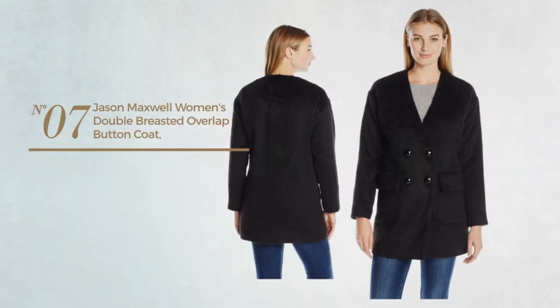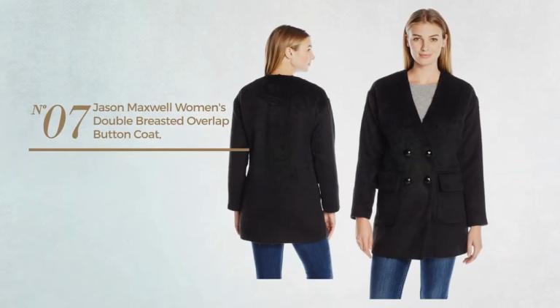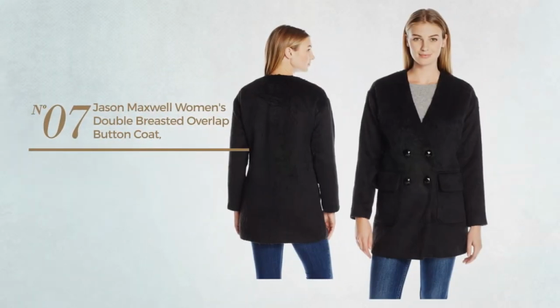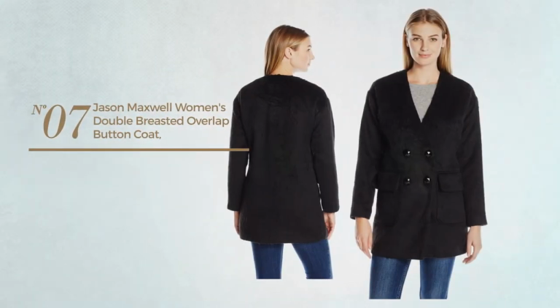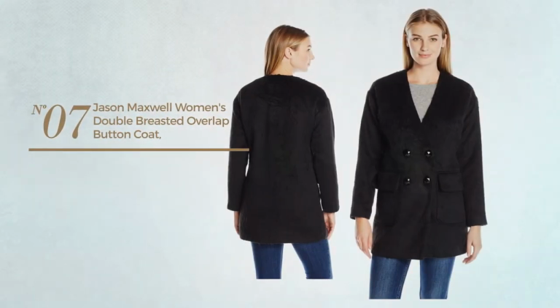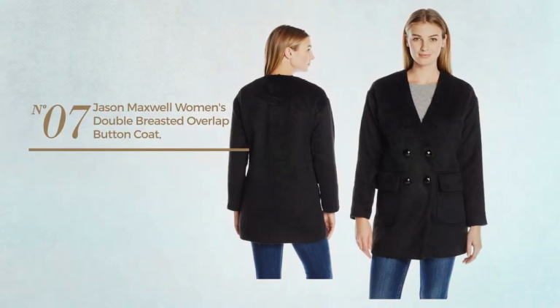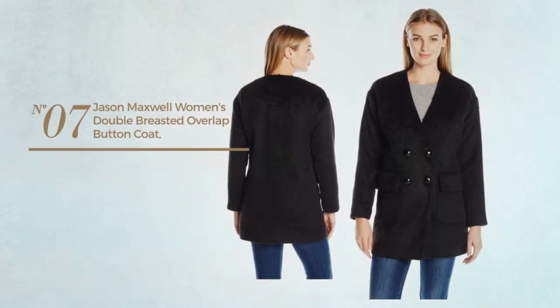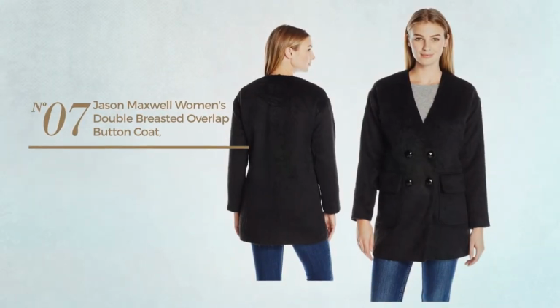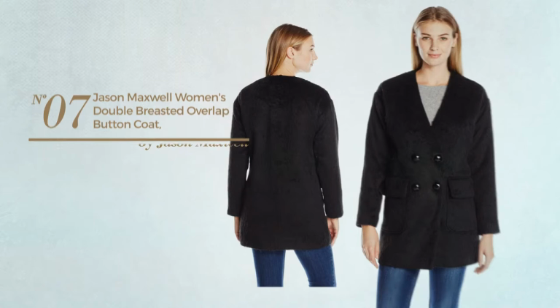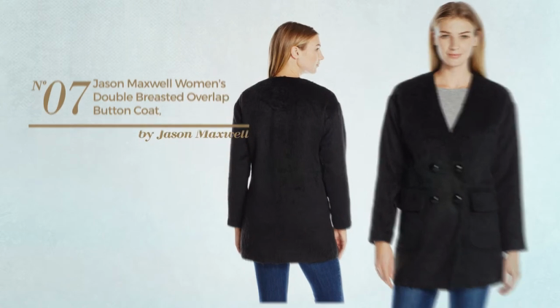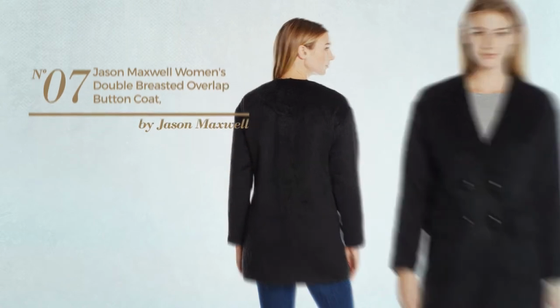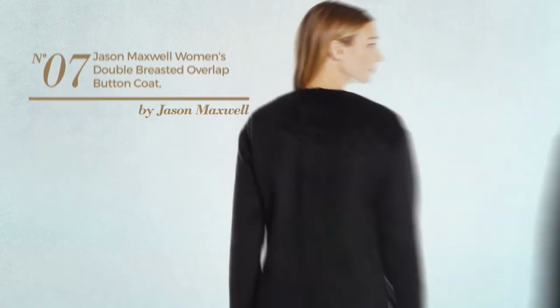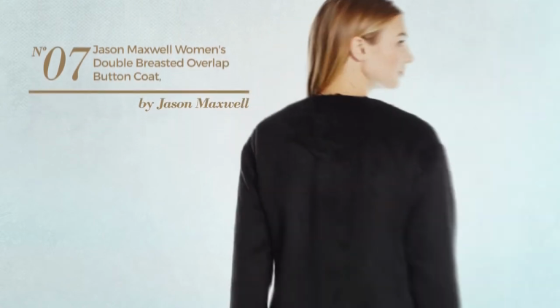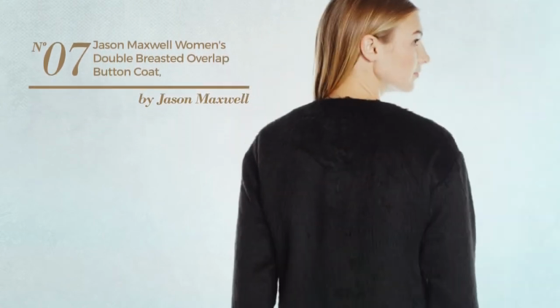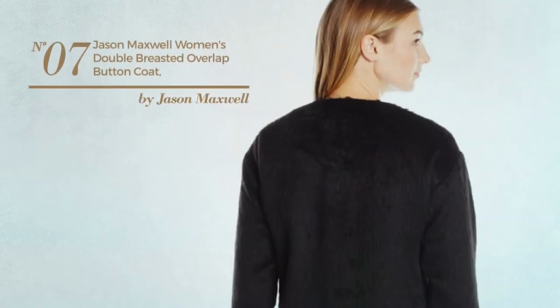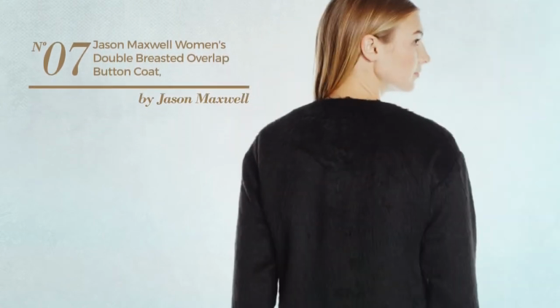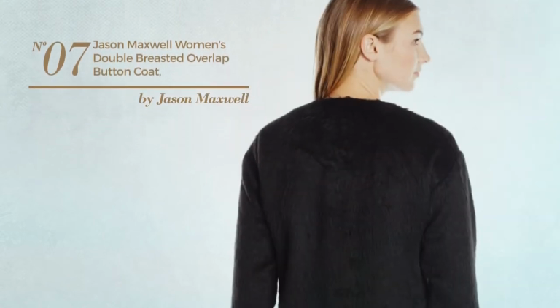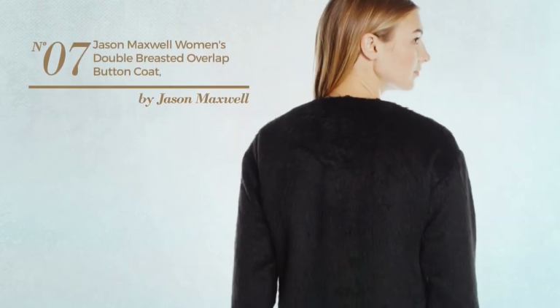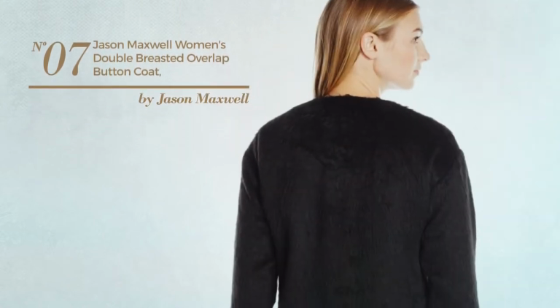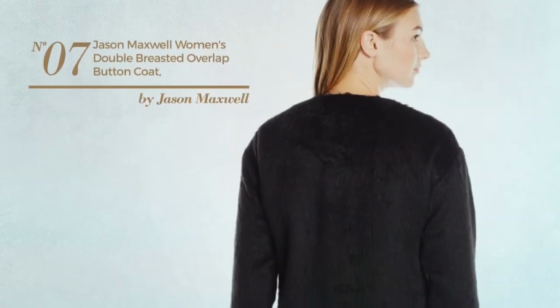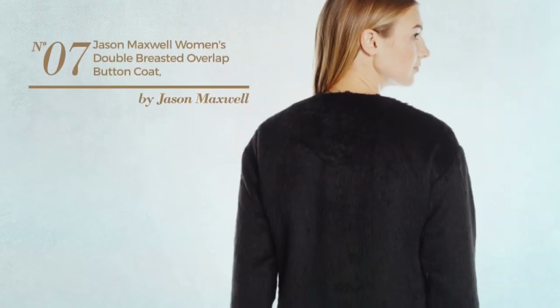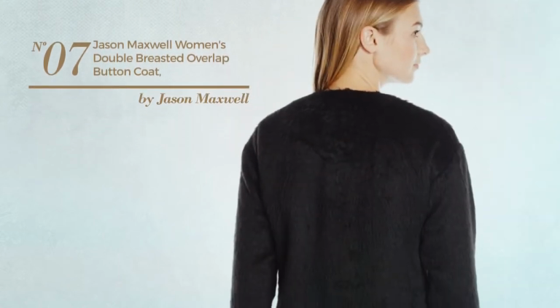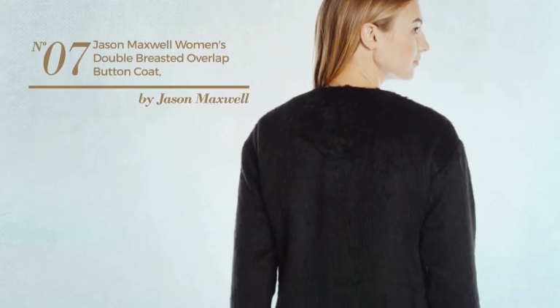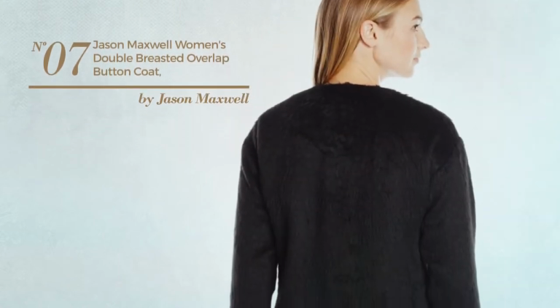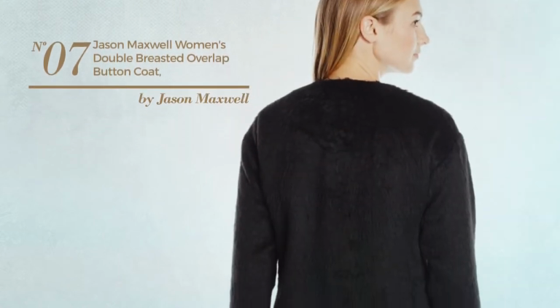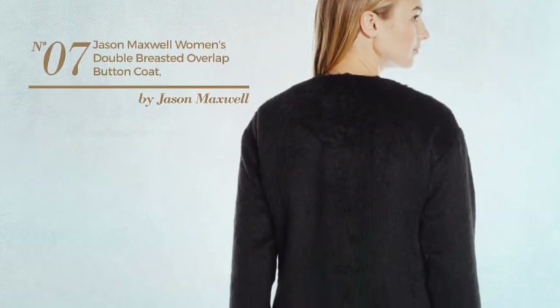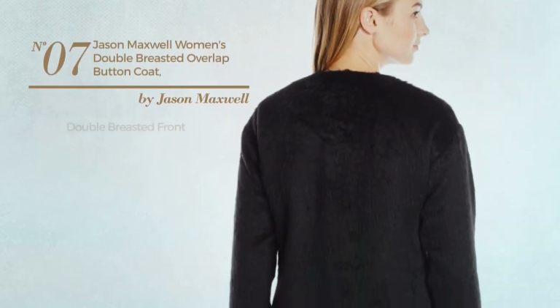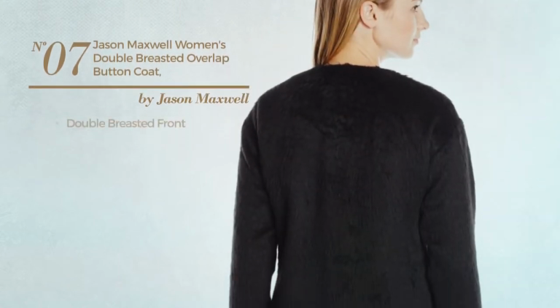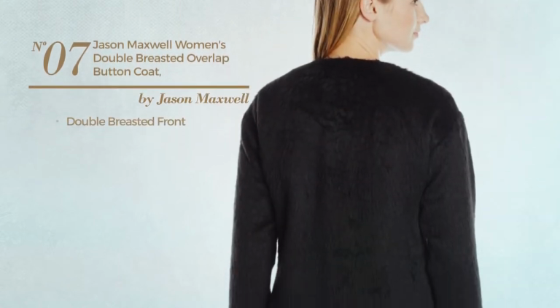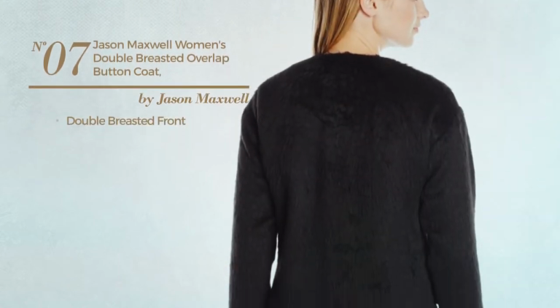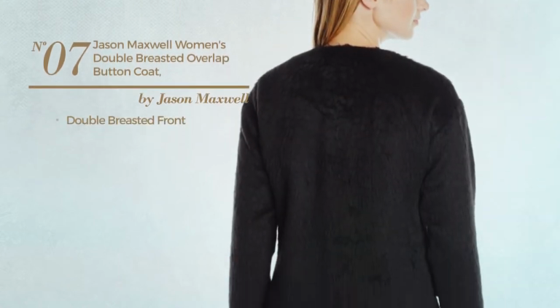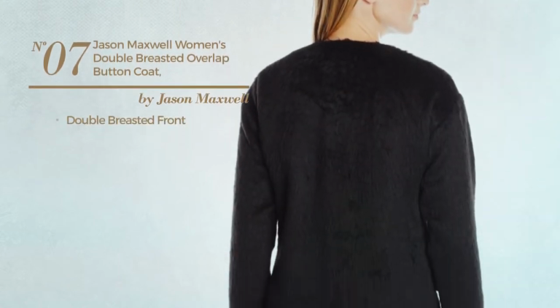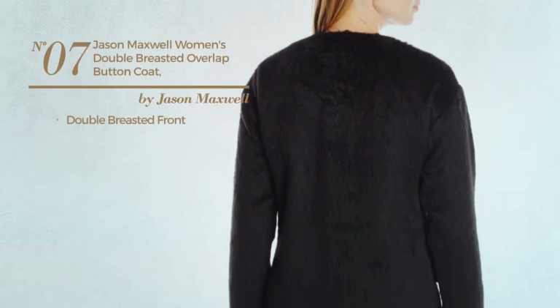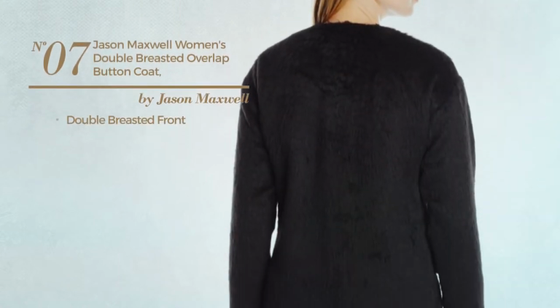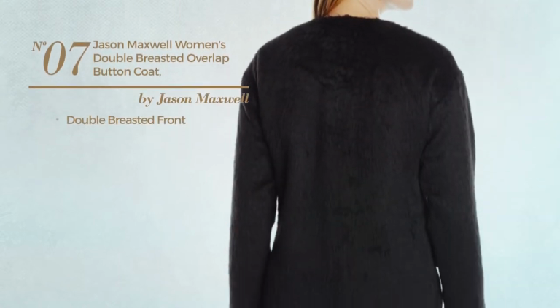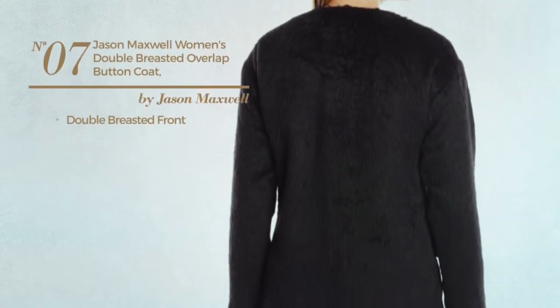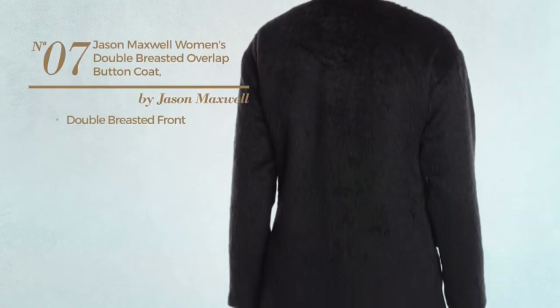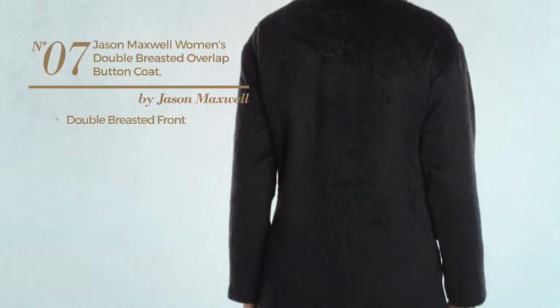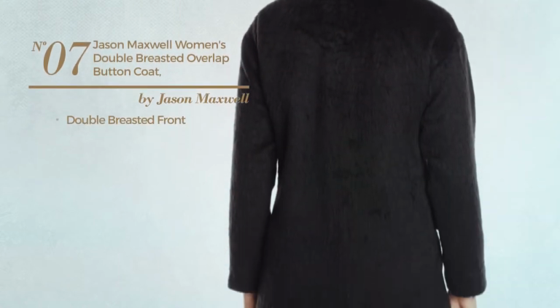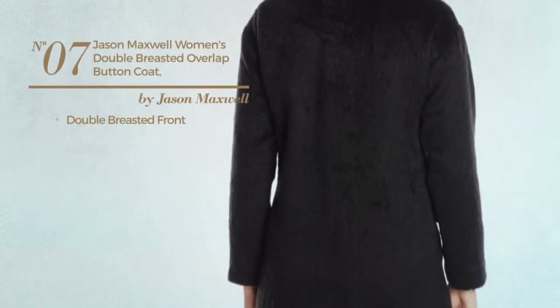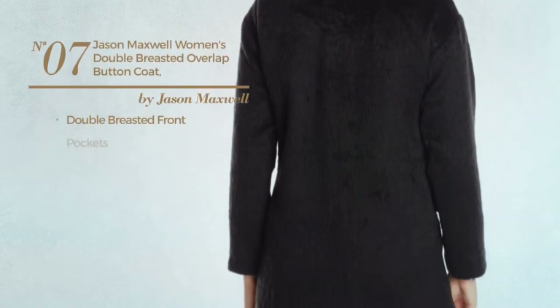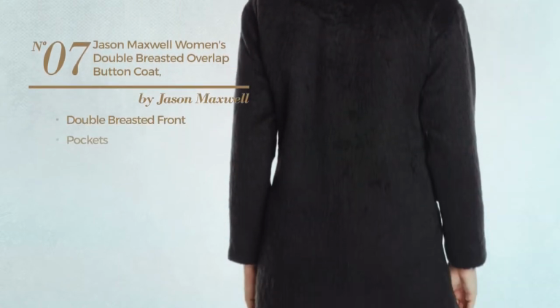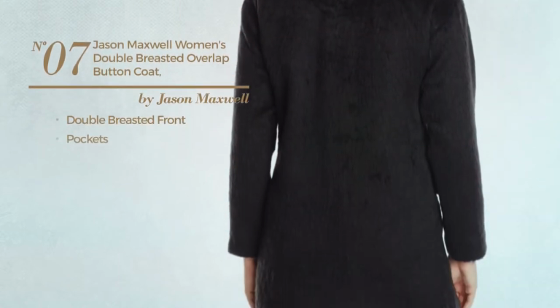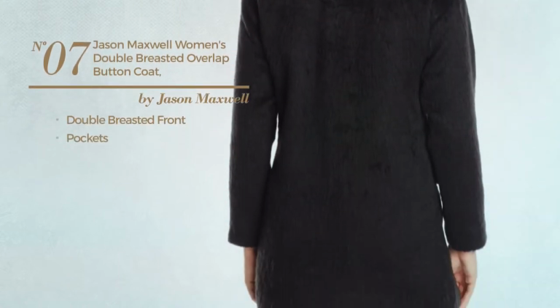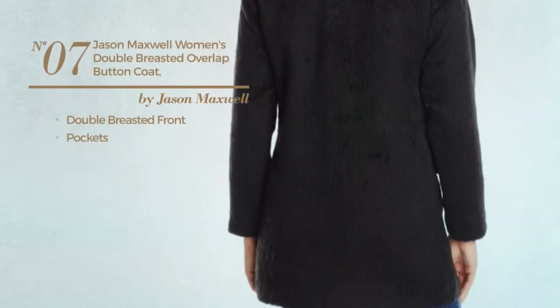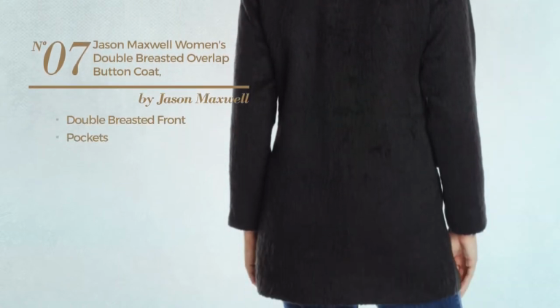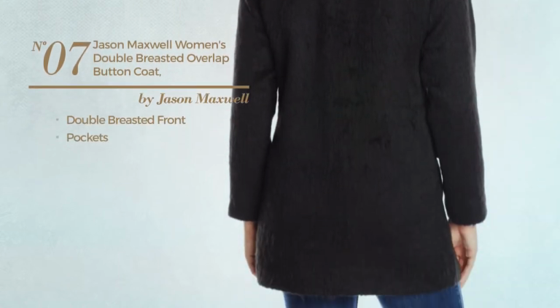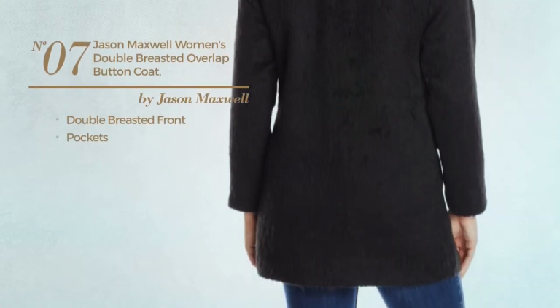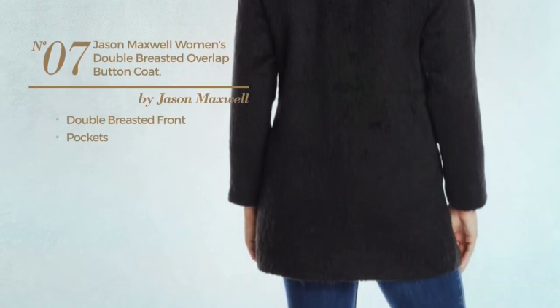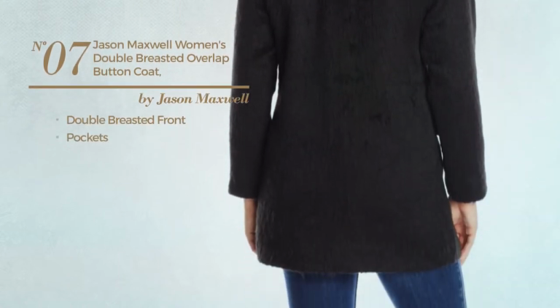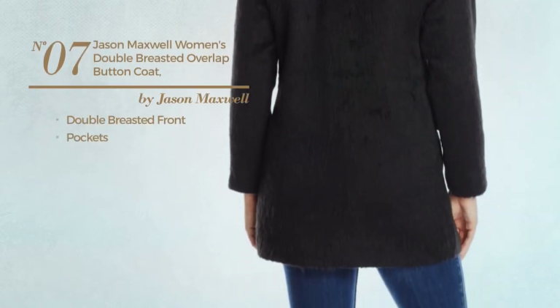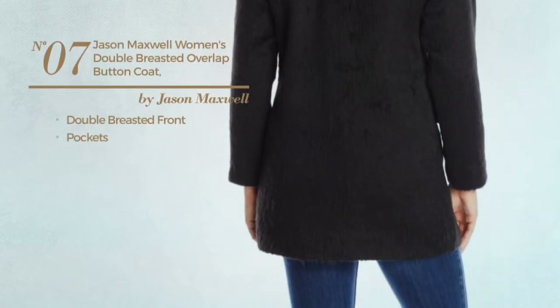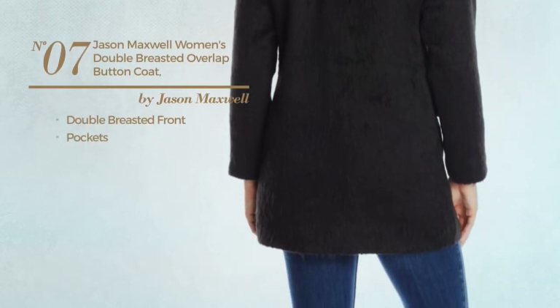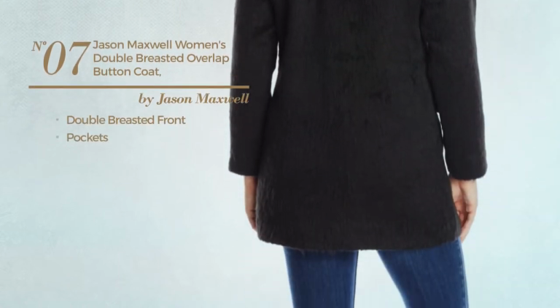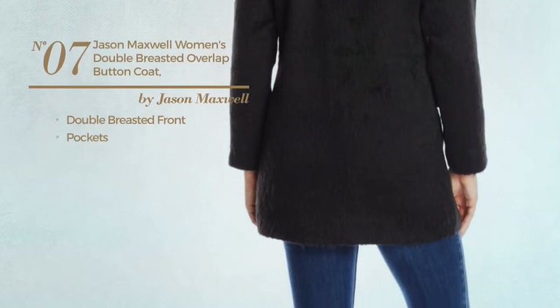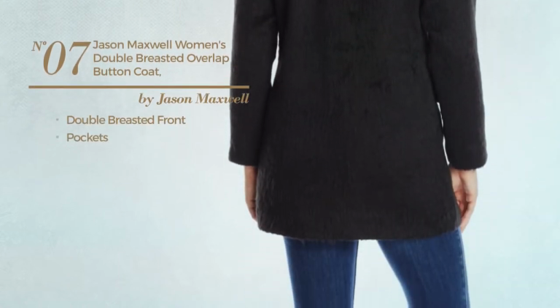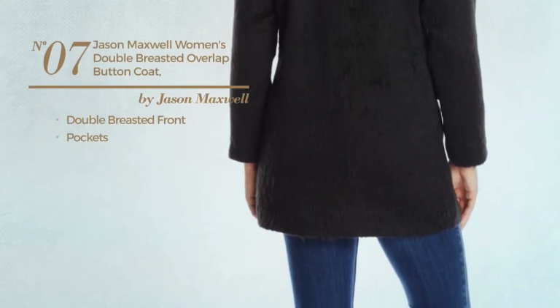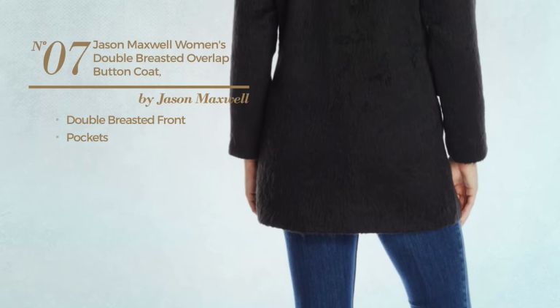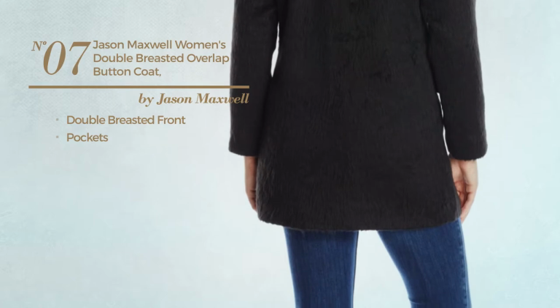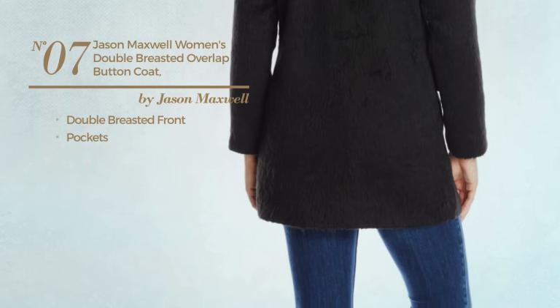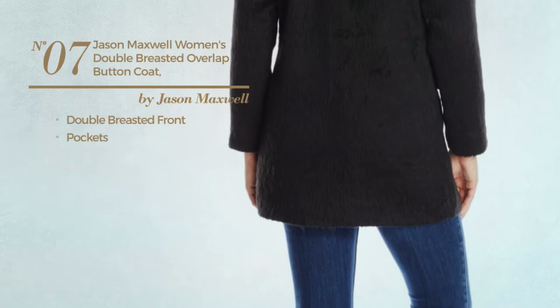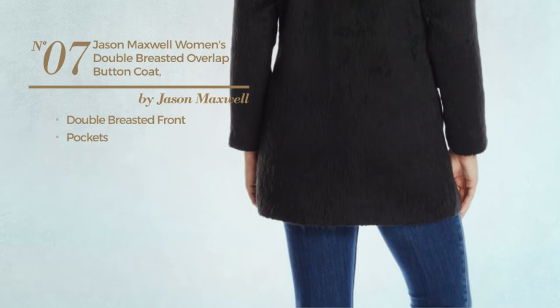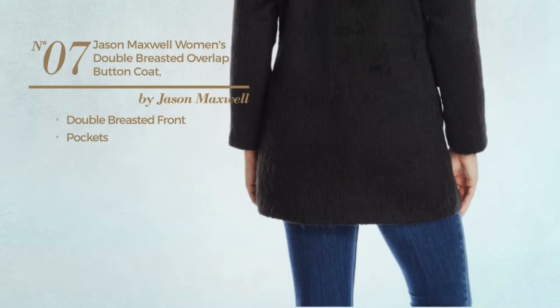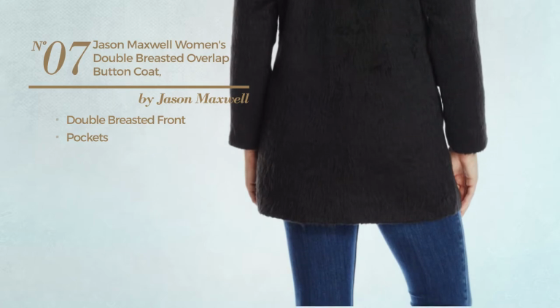Number 7. This coat includes a double-breasted front and pockets. Available in 2 more colors.